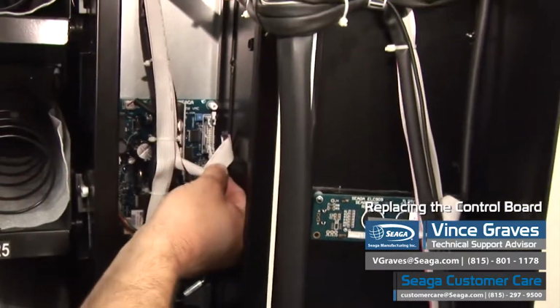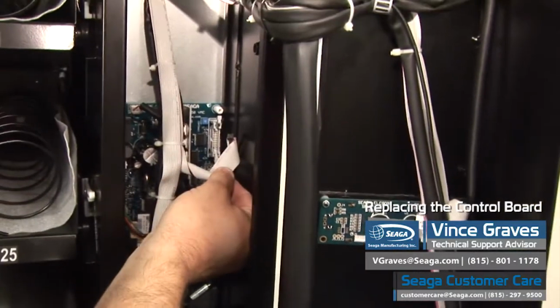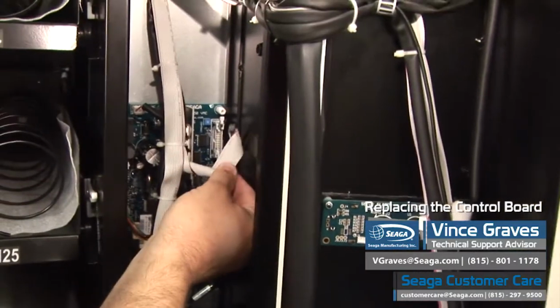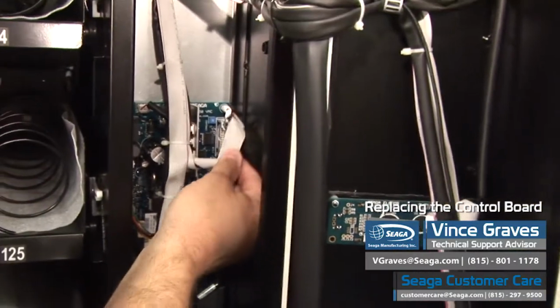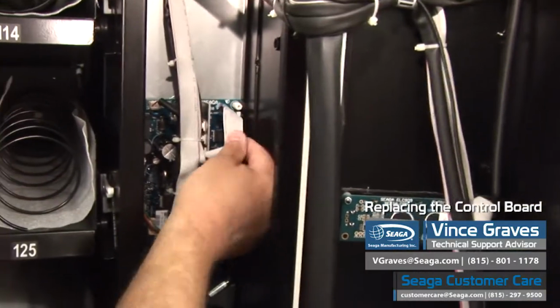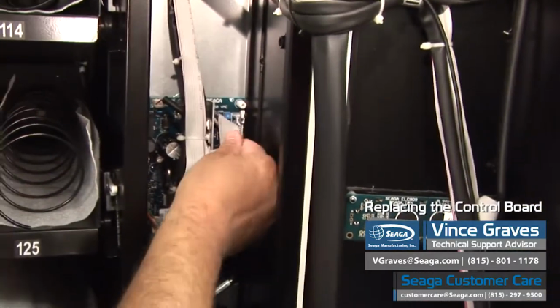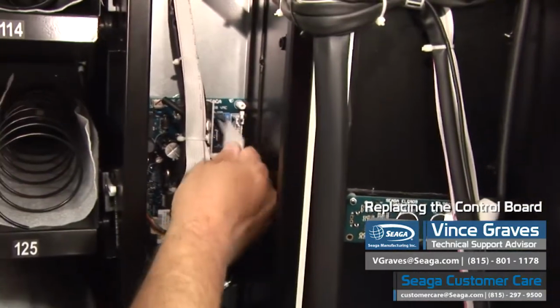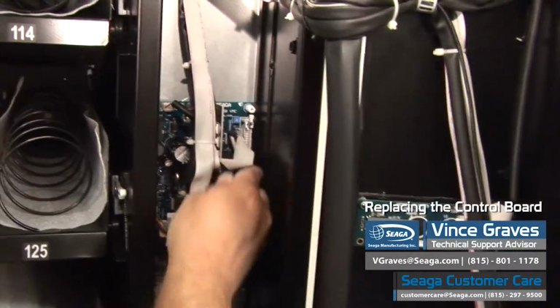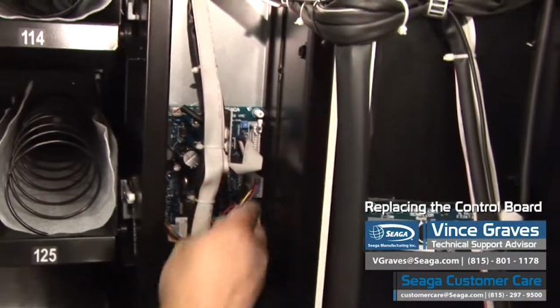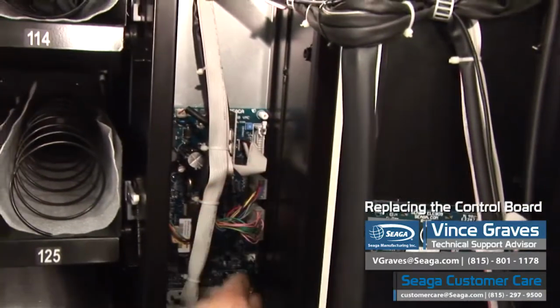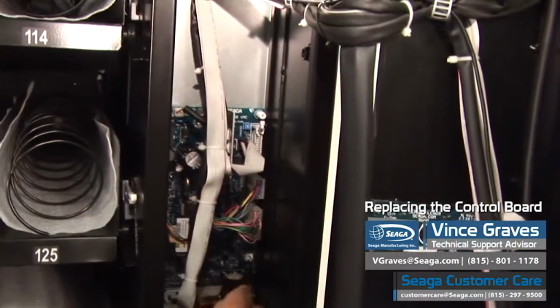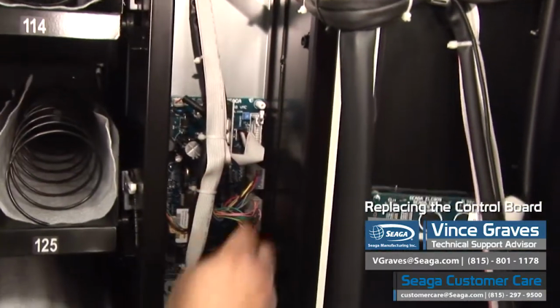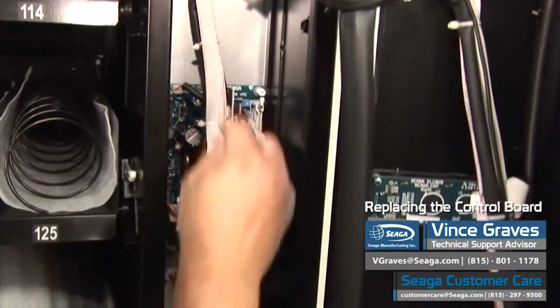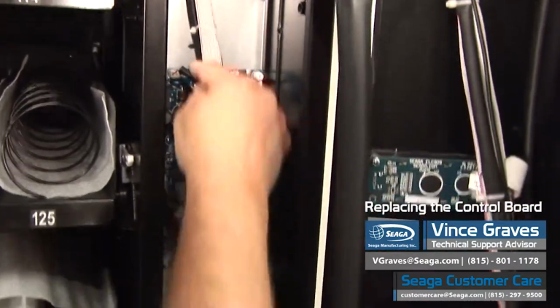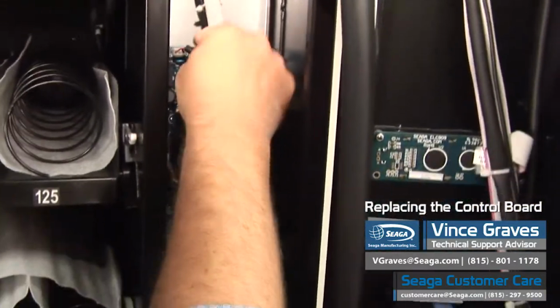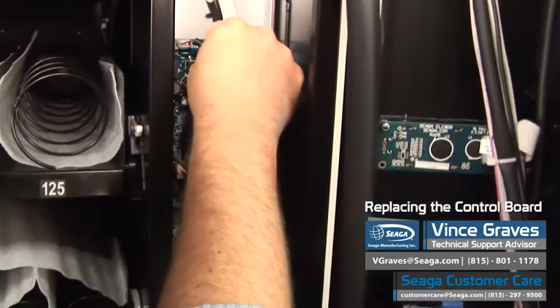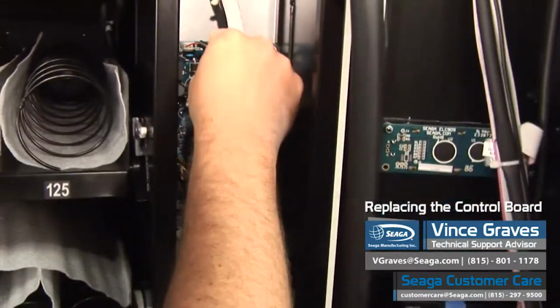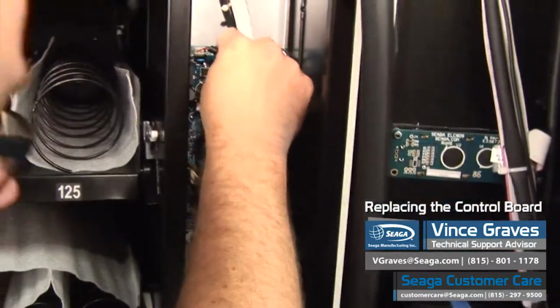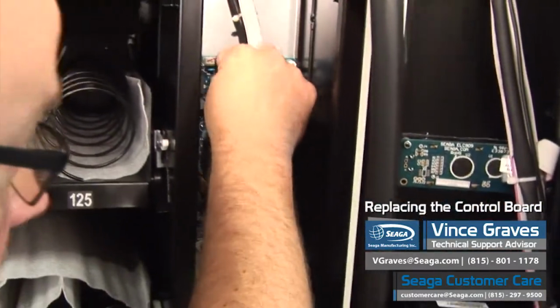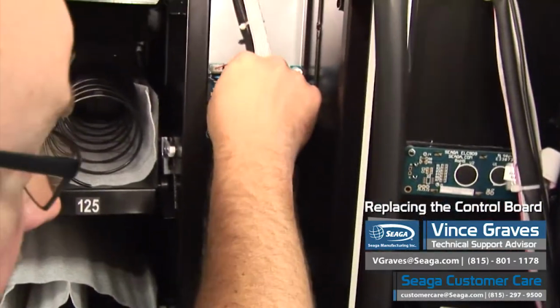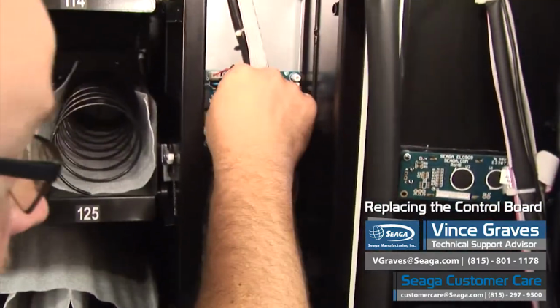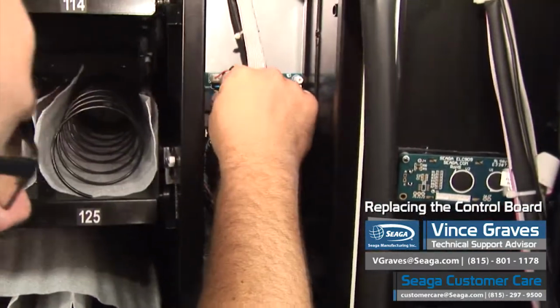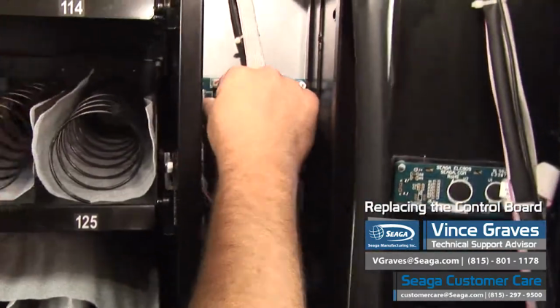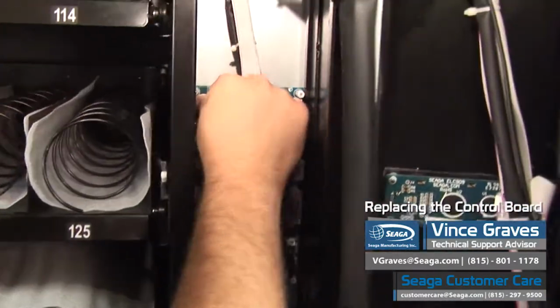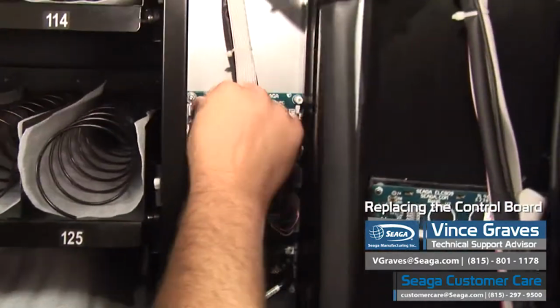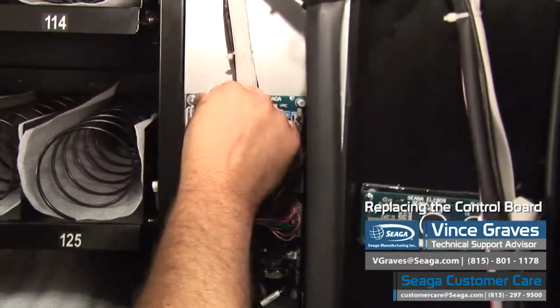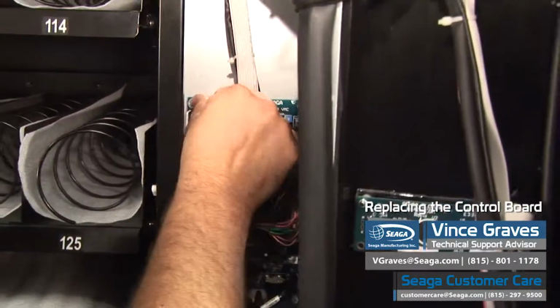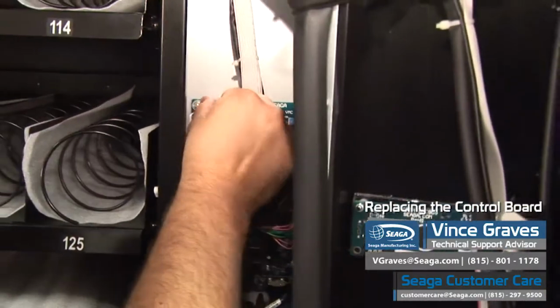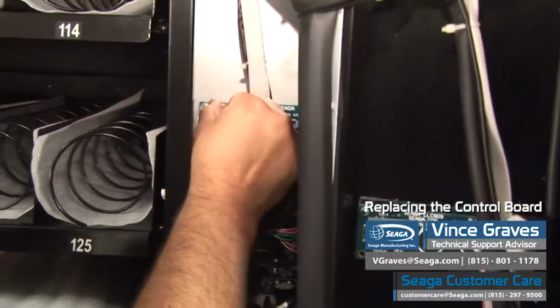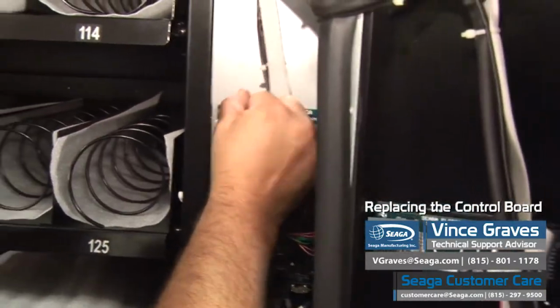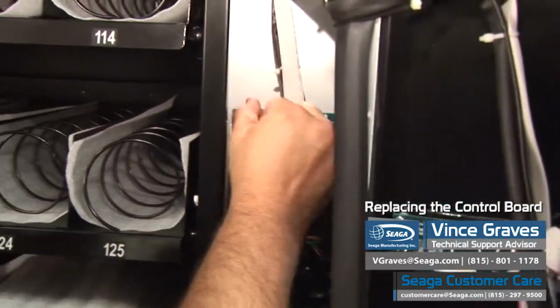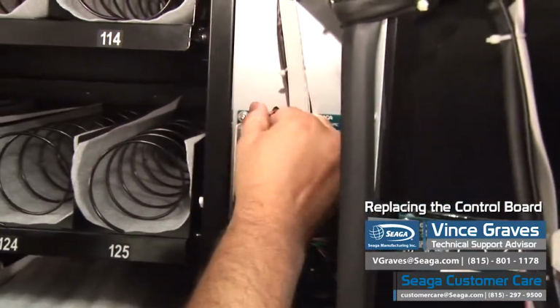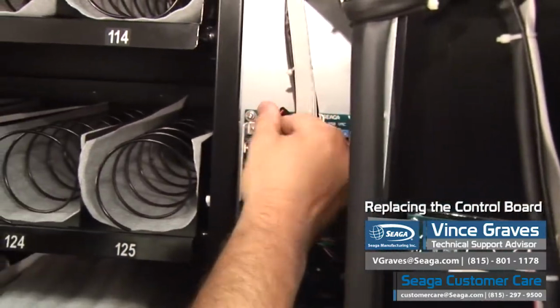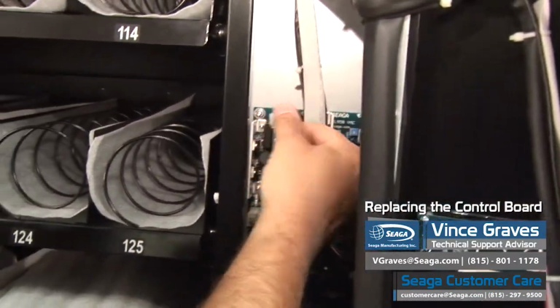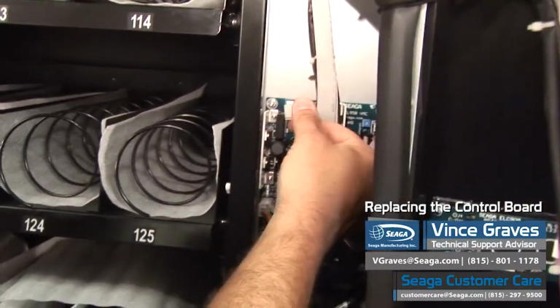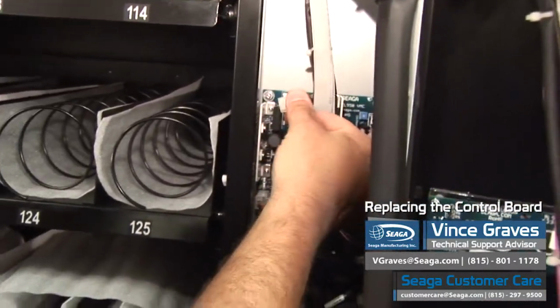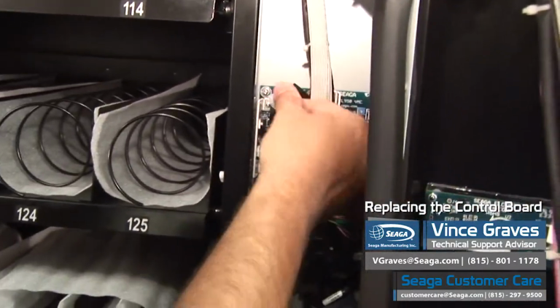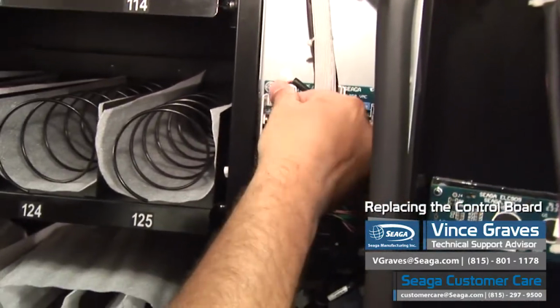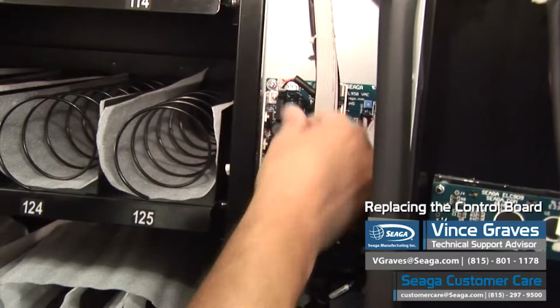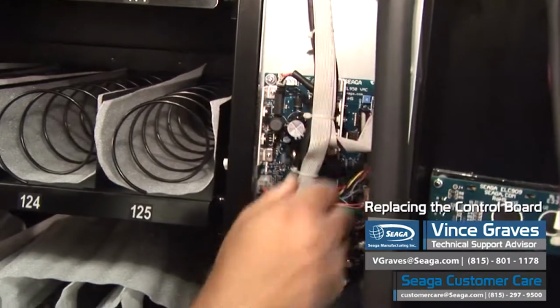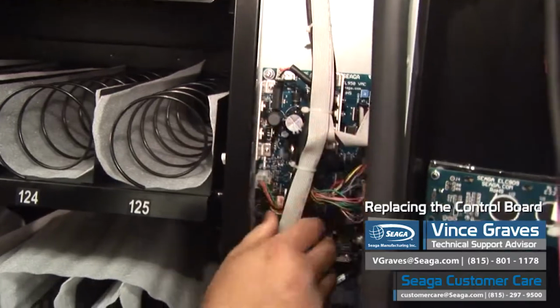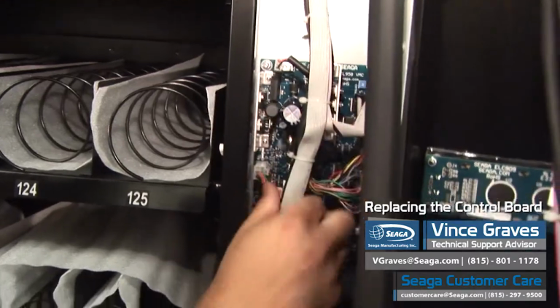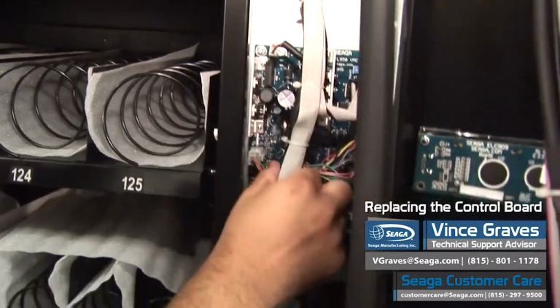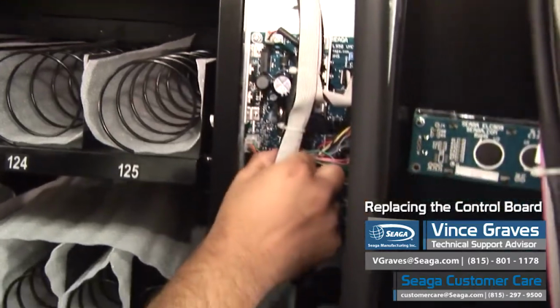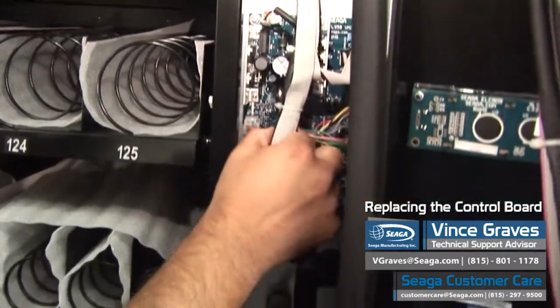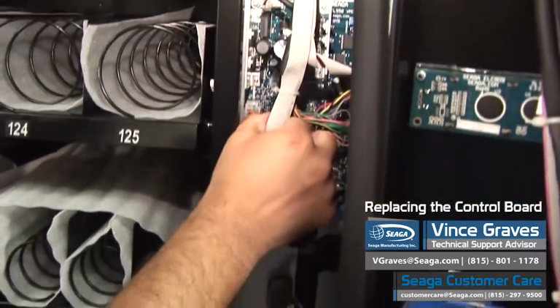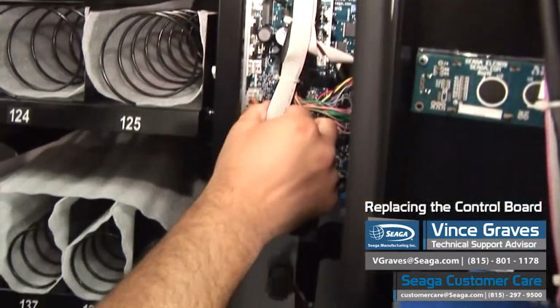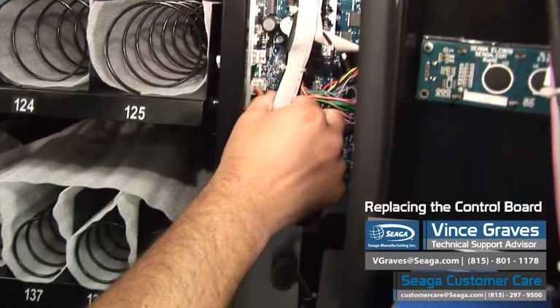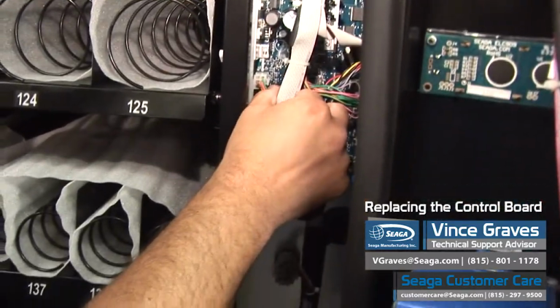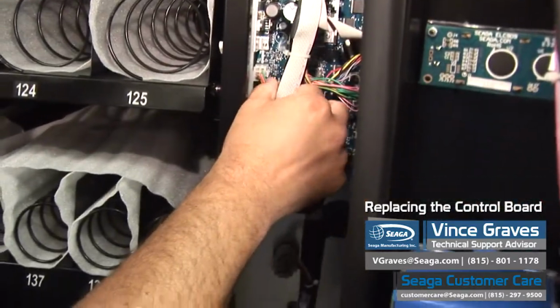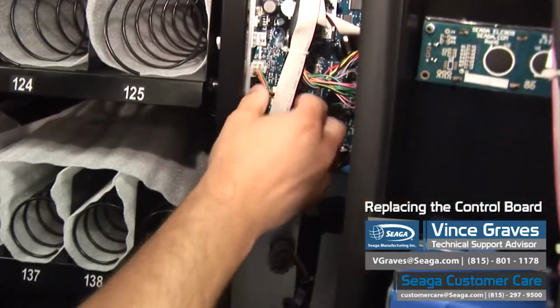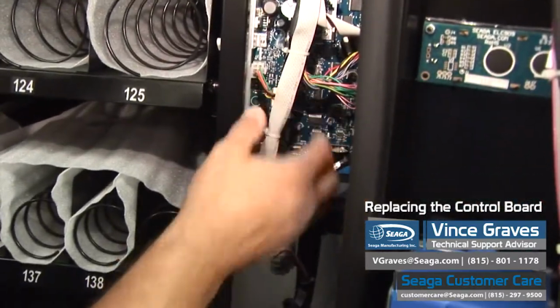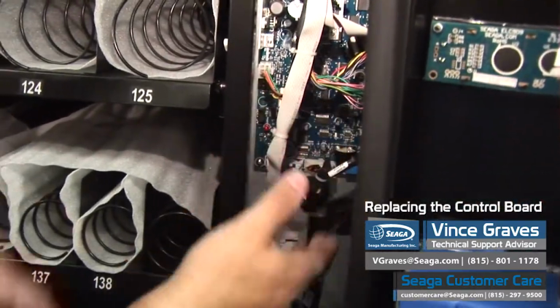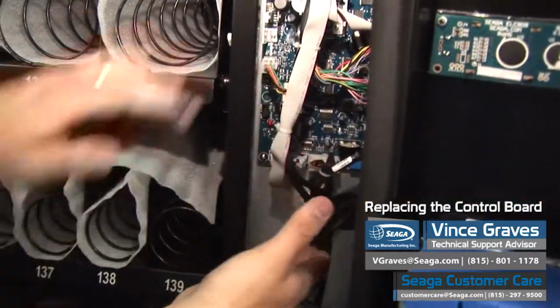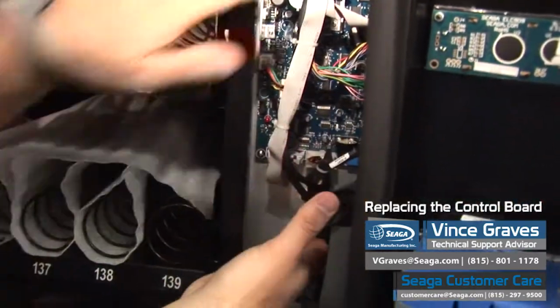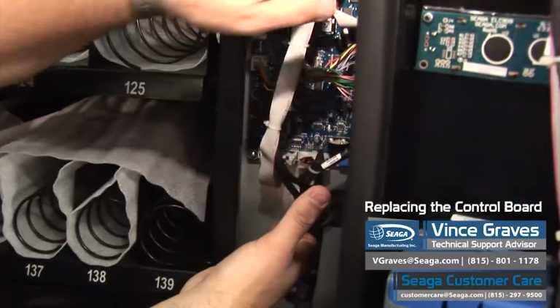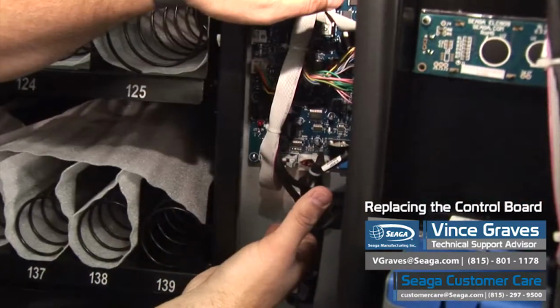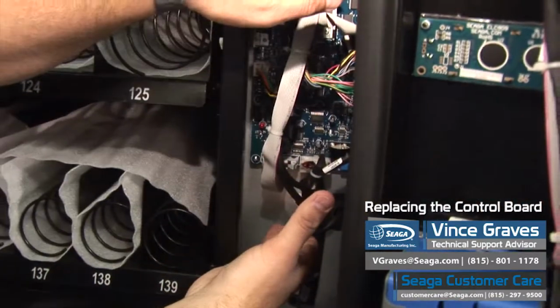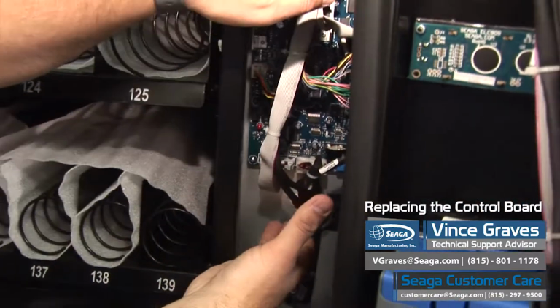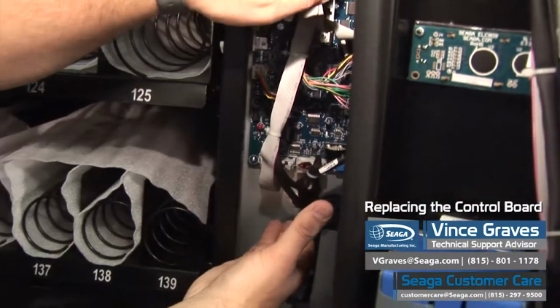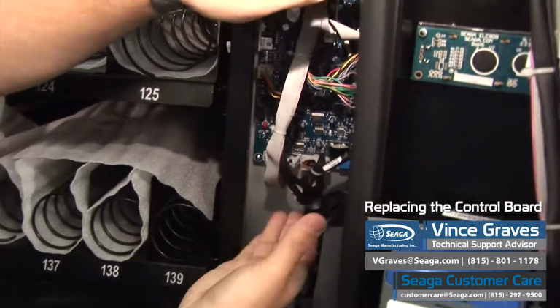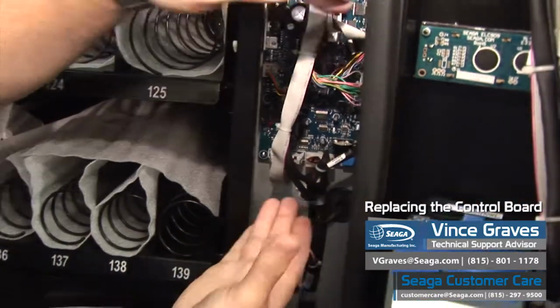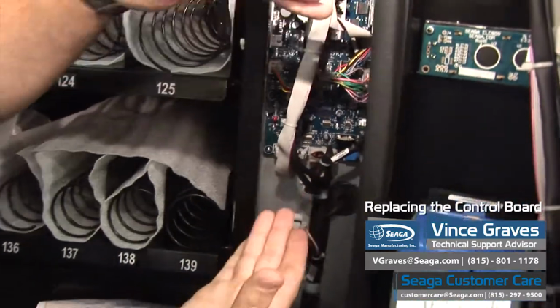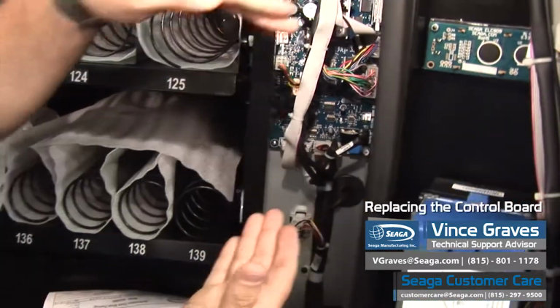We'll unplug some harnesses — the power. Unplug your harnesses, then you can remove your board.